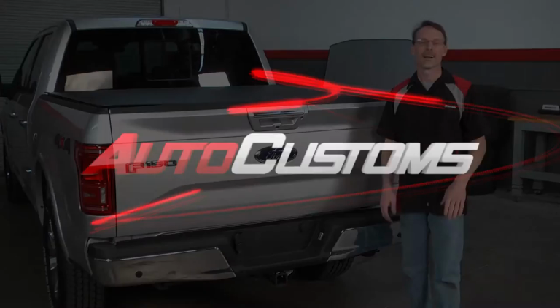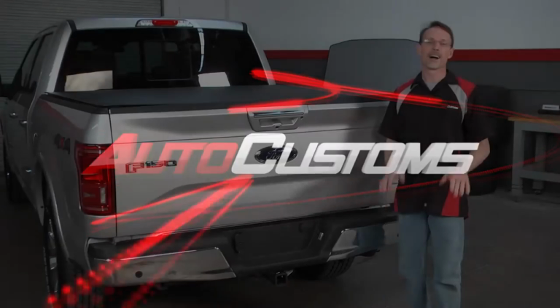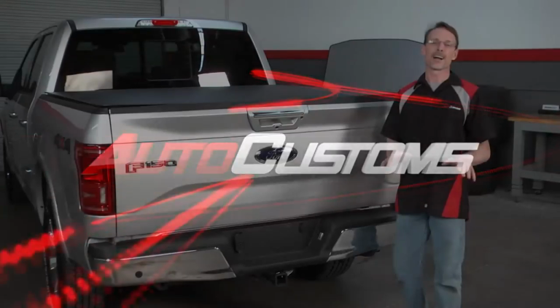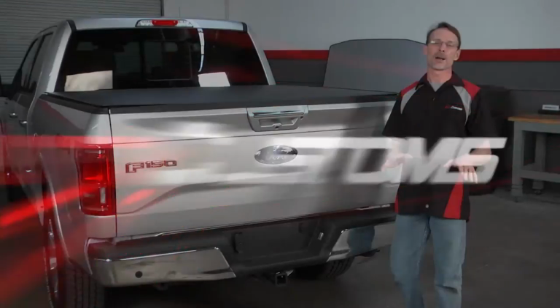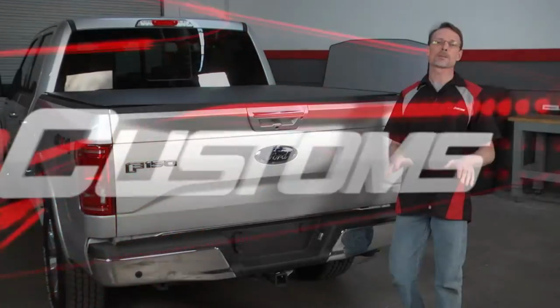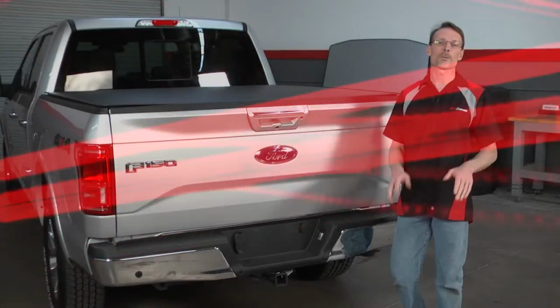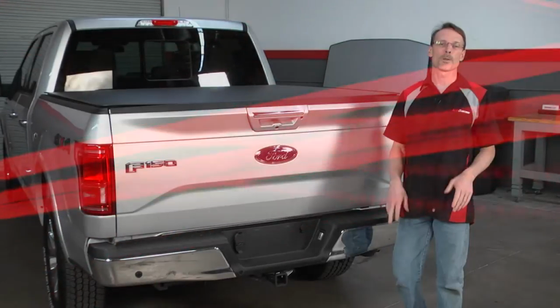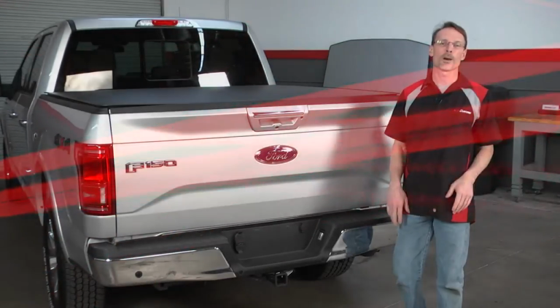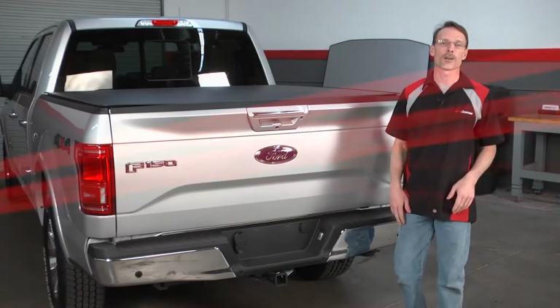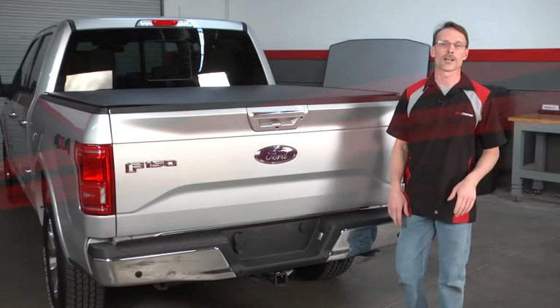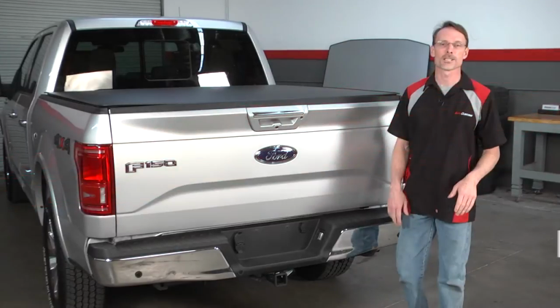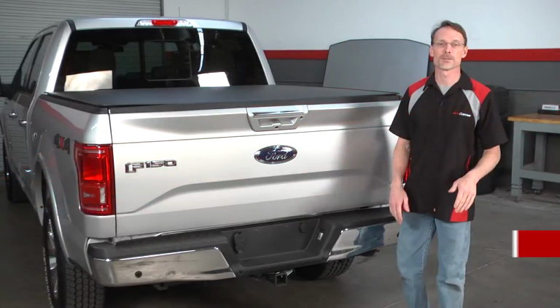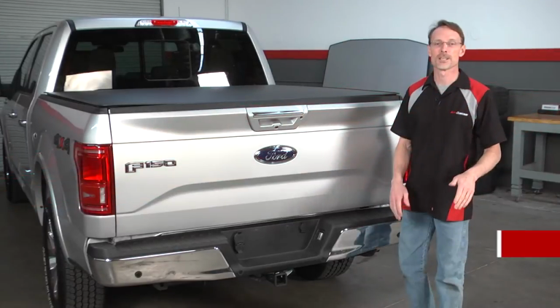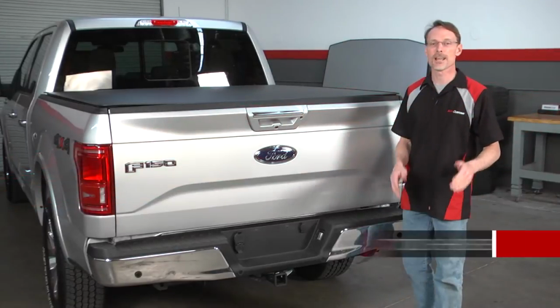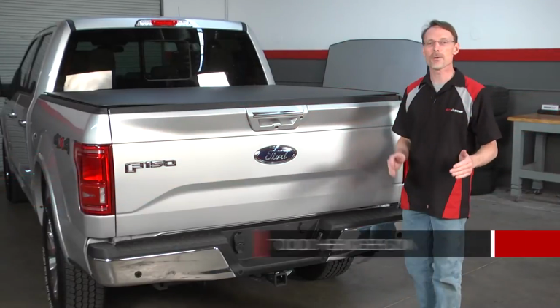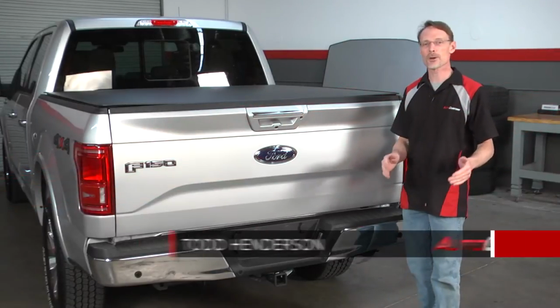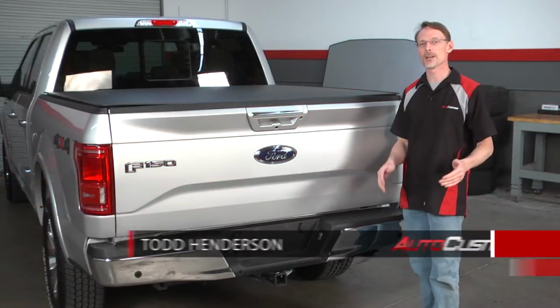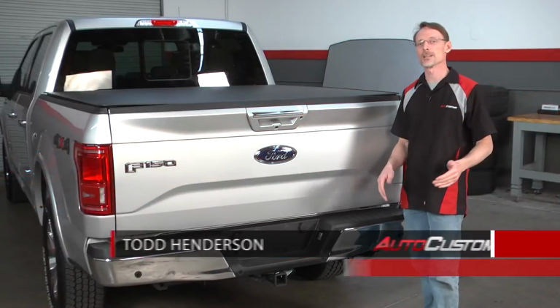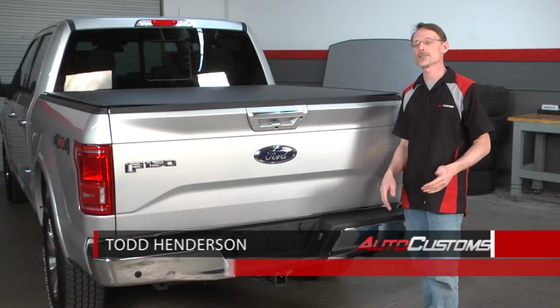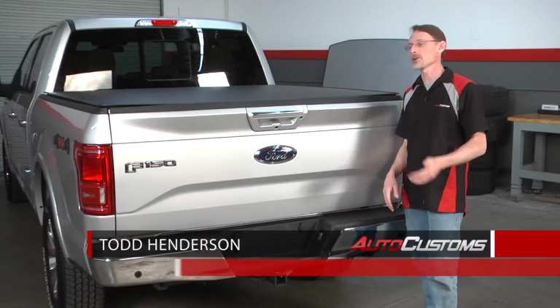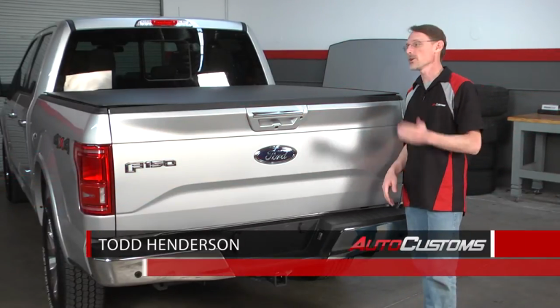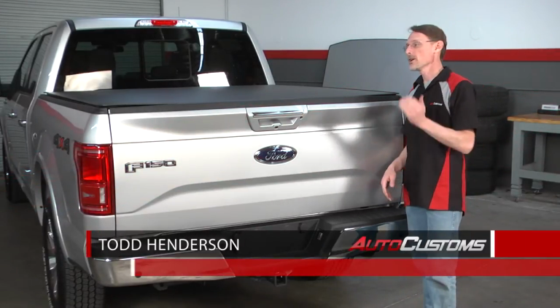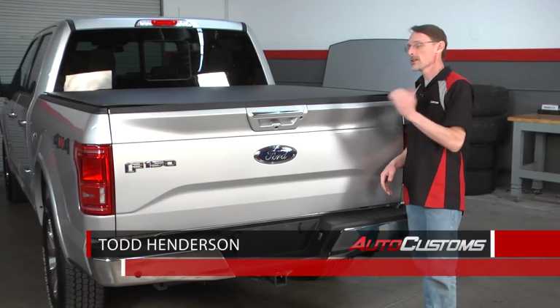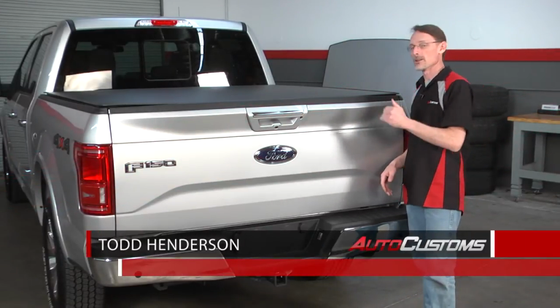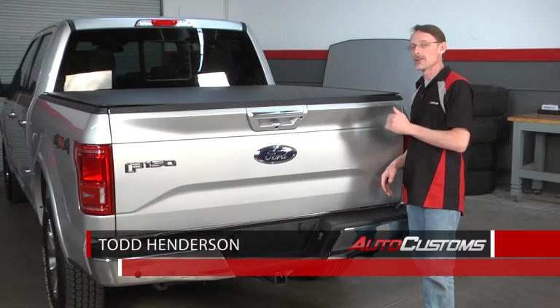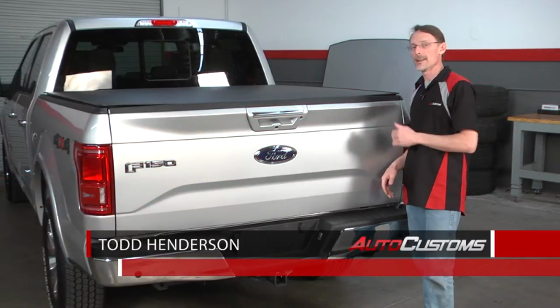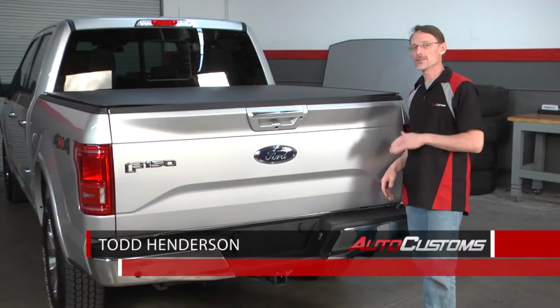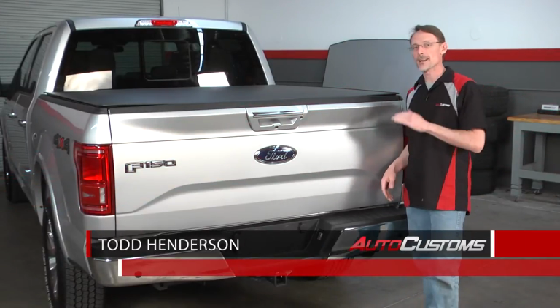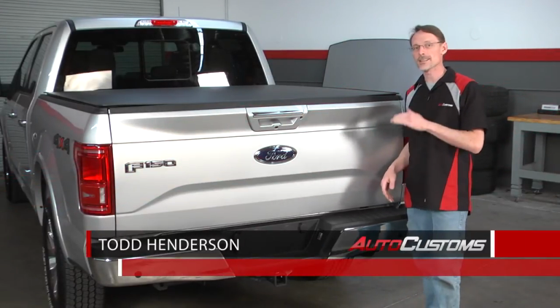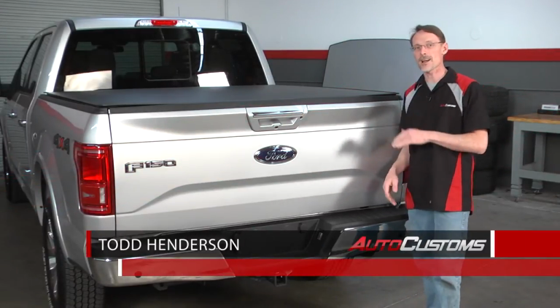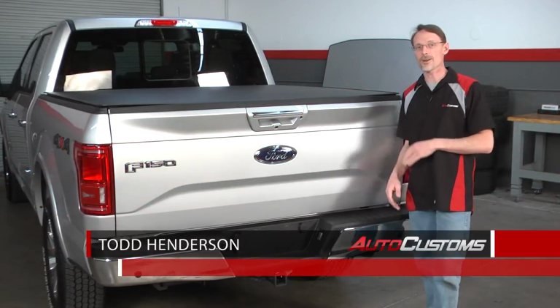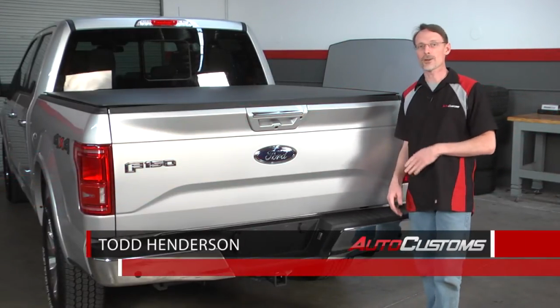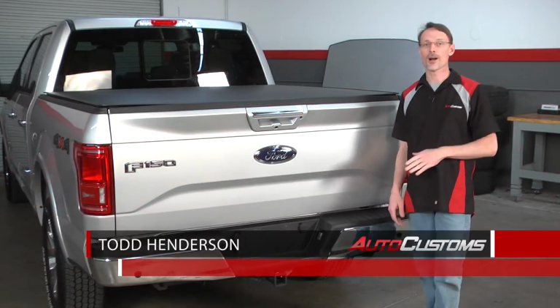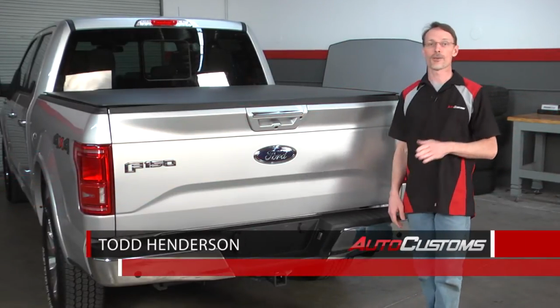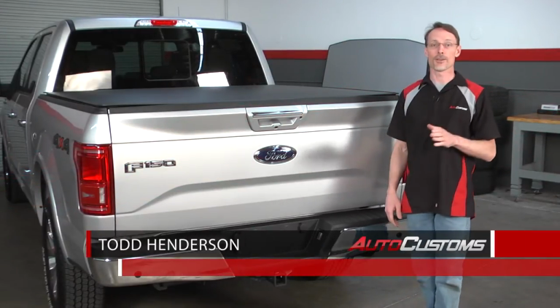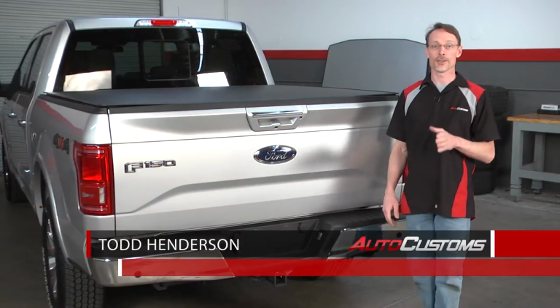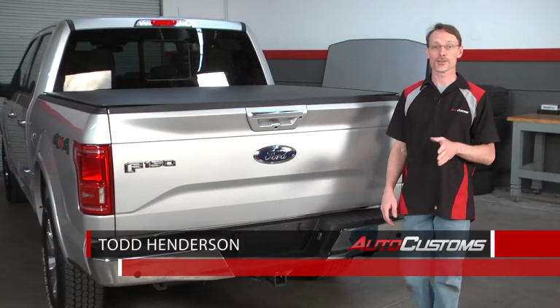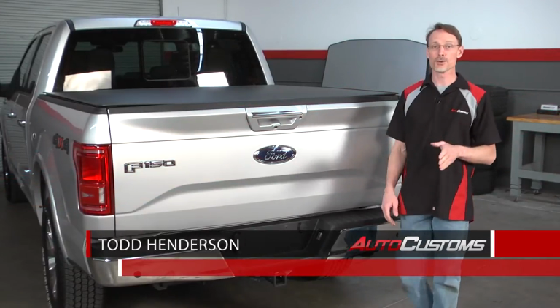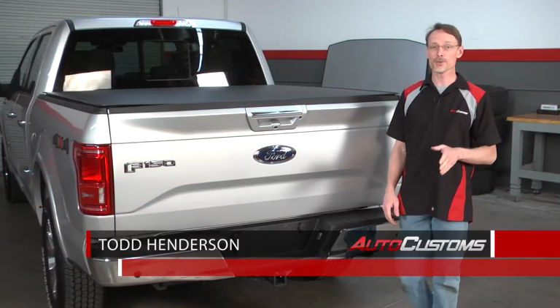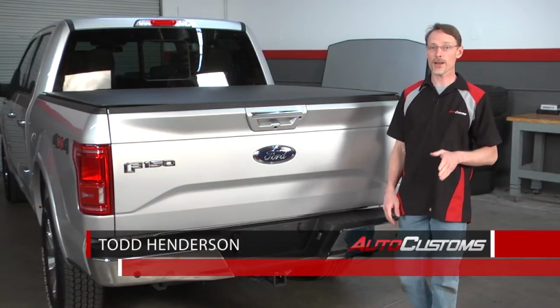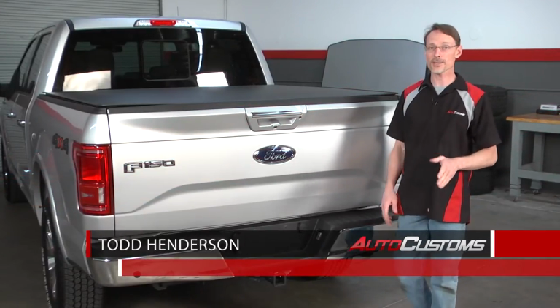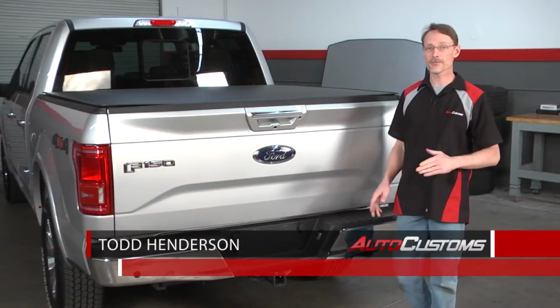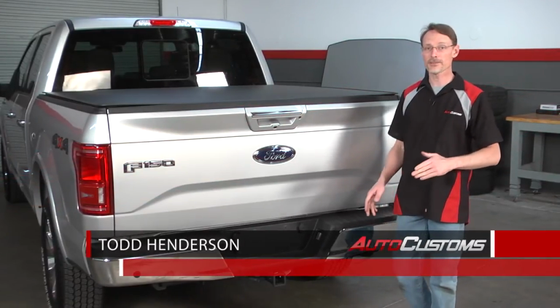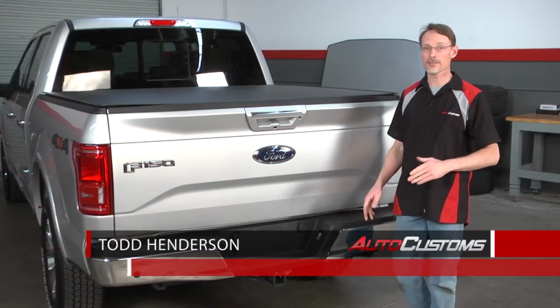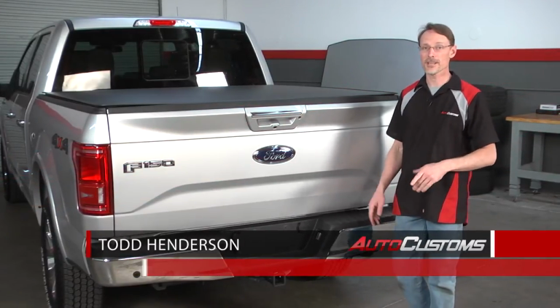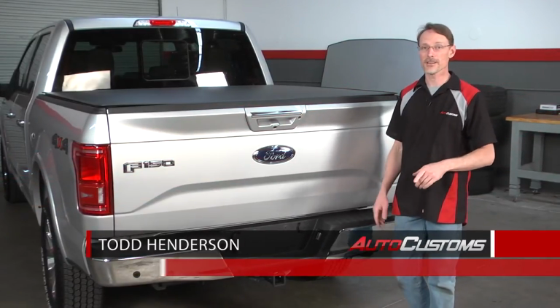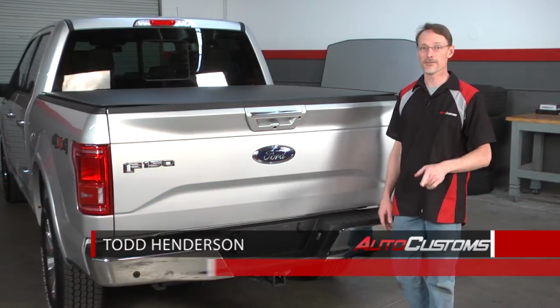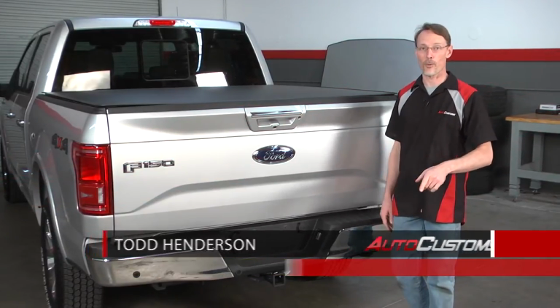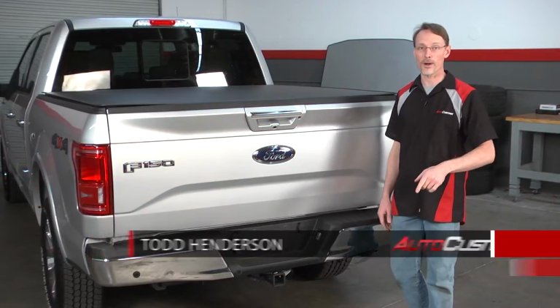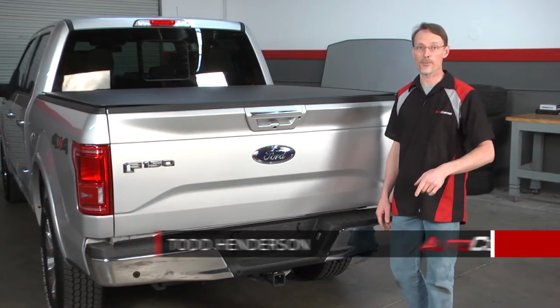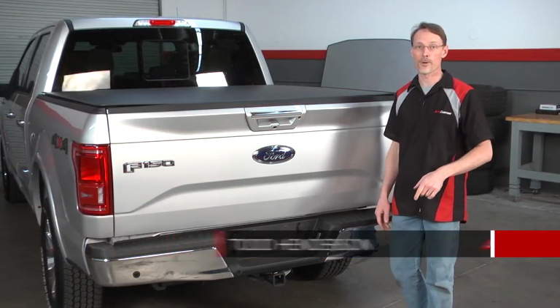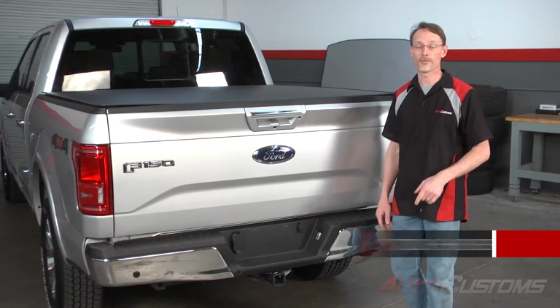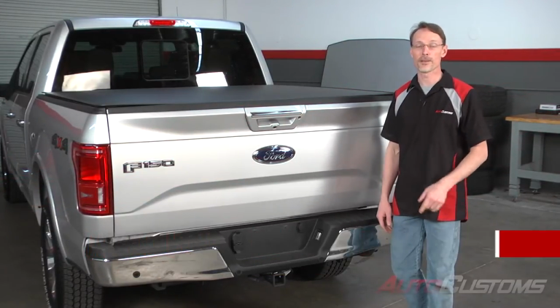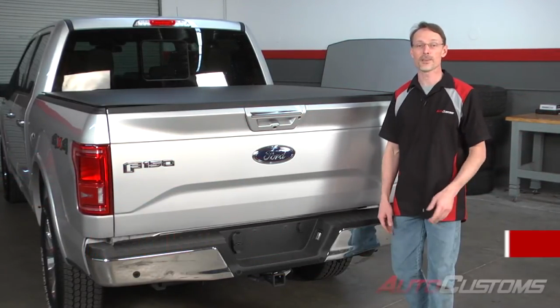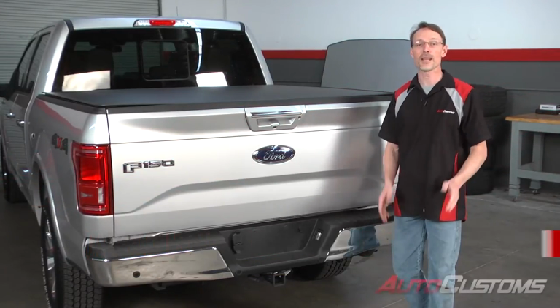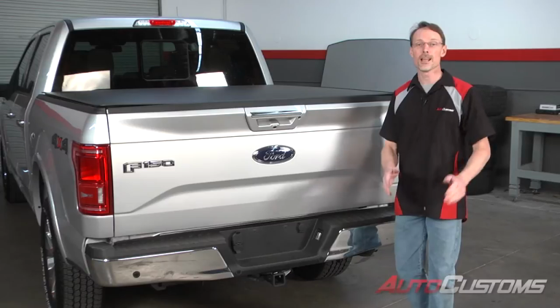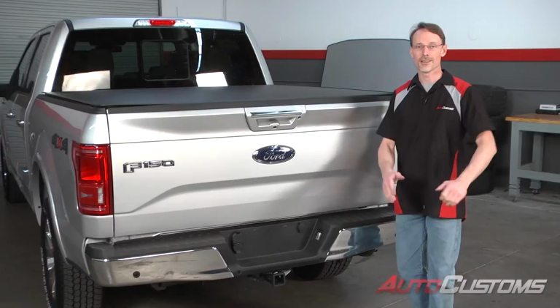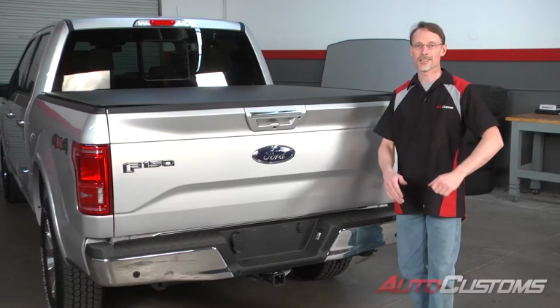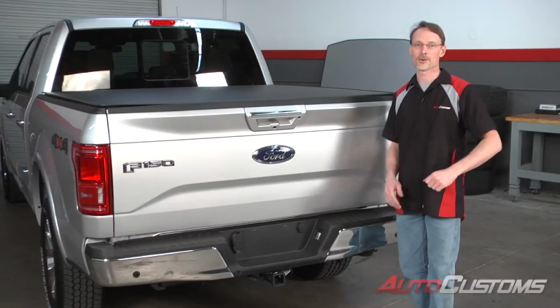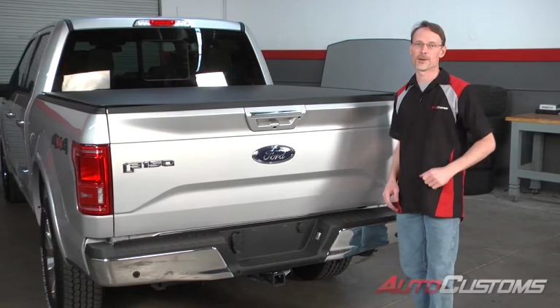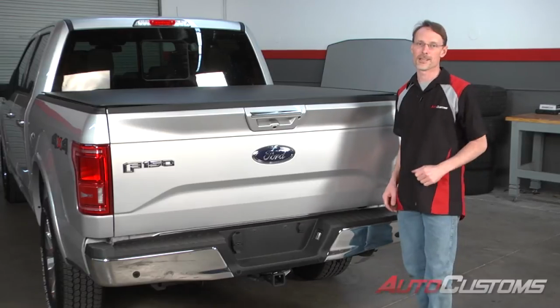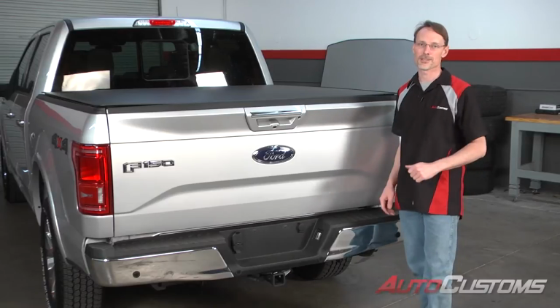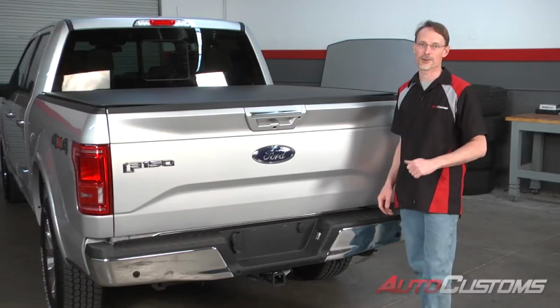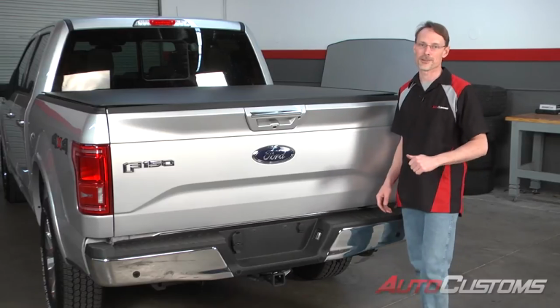Hi, I'm Tyler with AutoCustoms. Today we're going to install the laser light tonneau cover on this 2015 Ford F-150. Let's go ahead and get started.